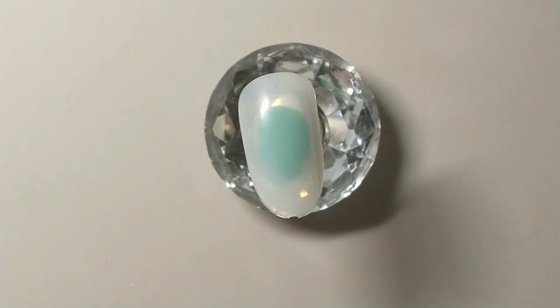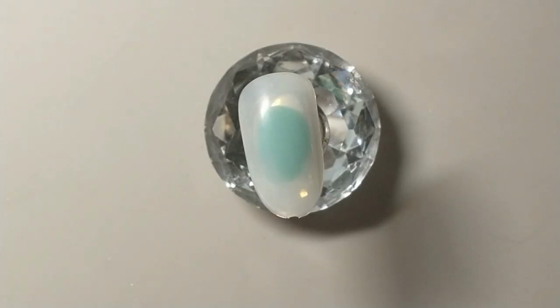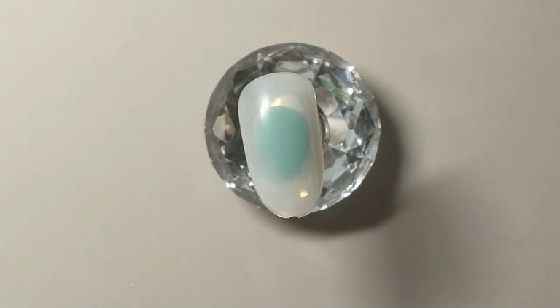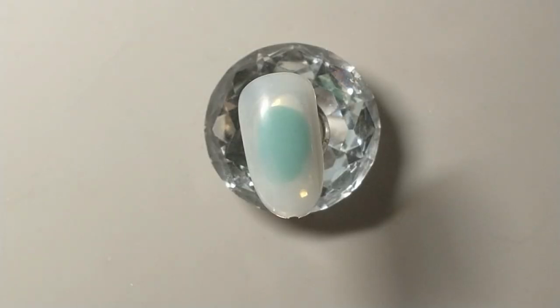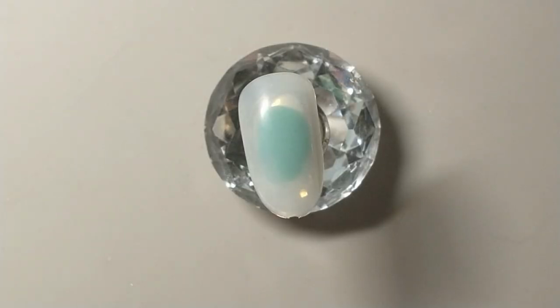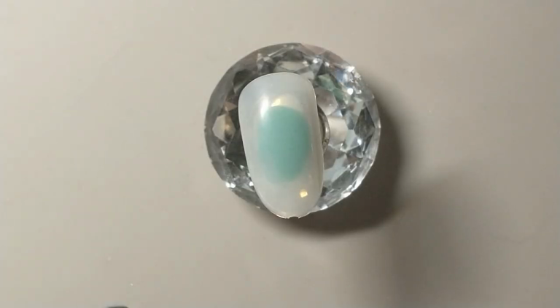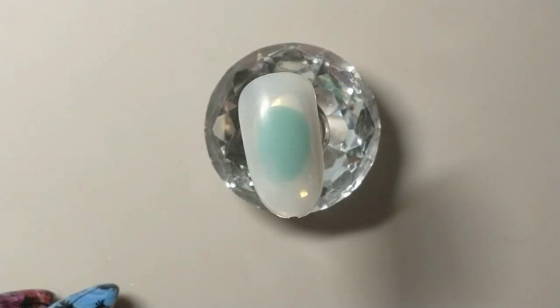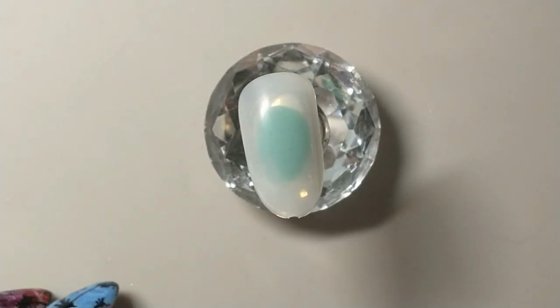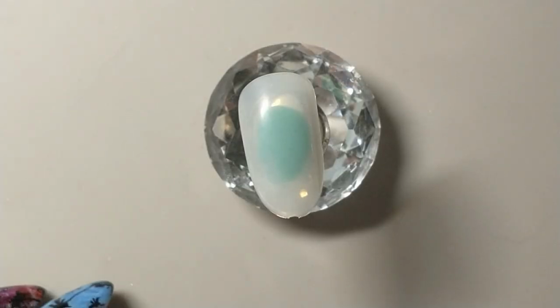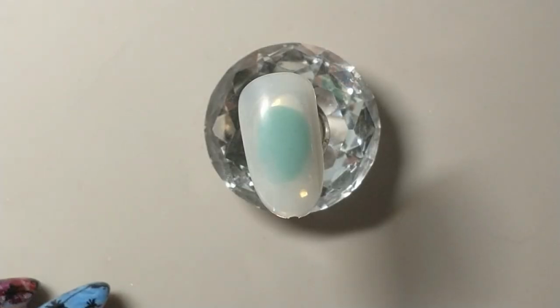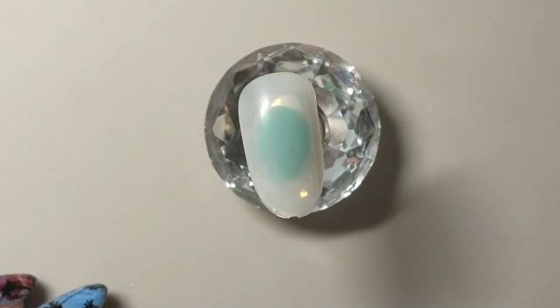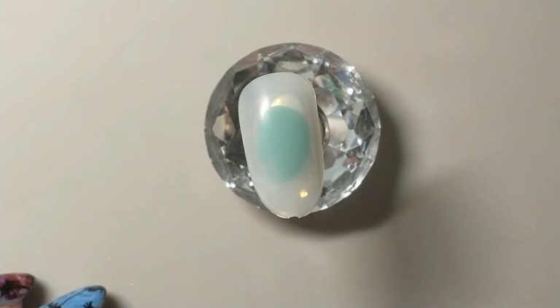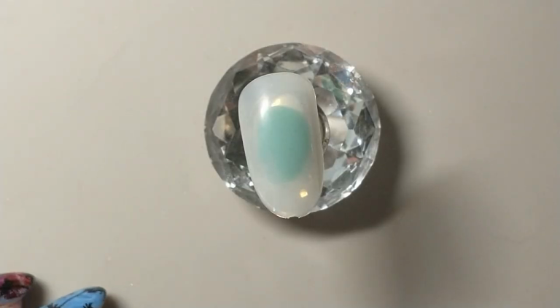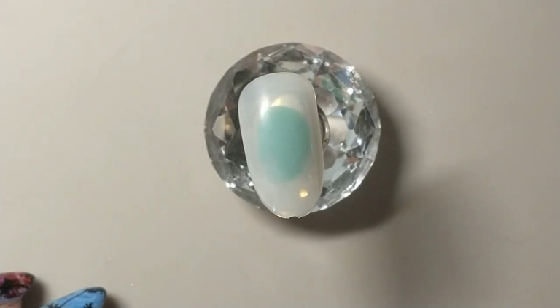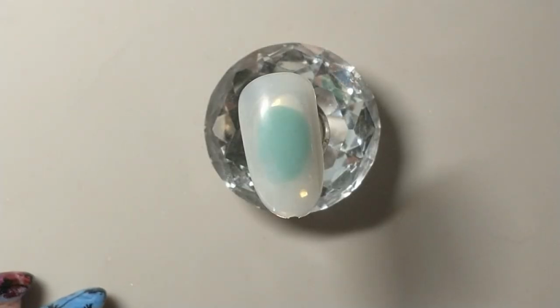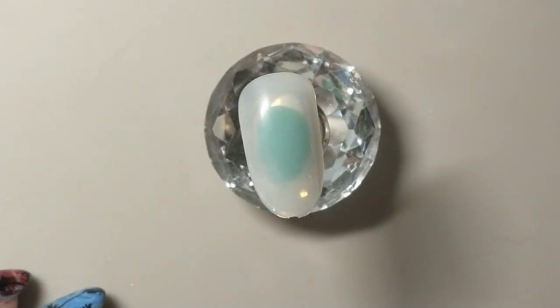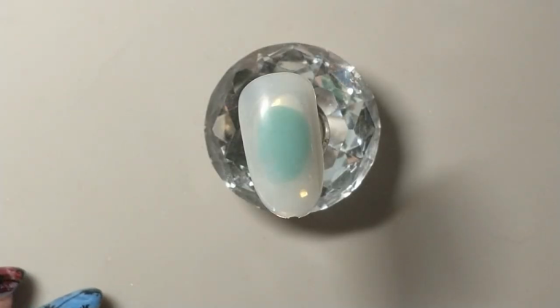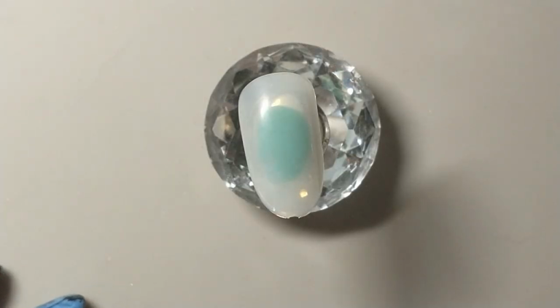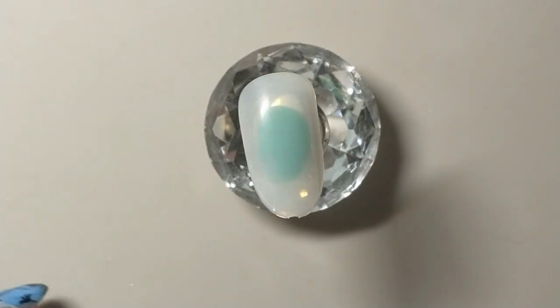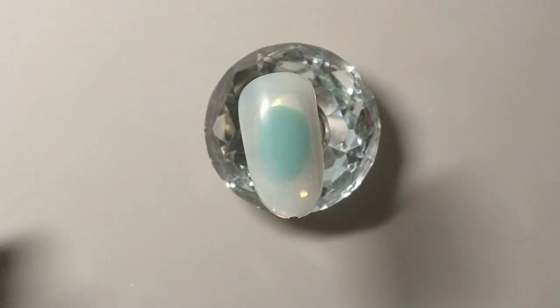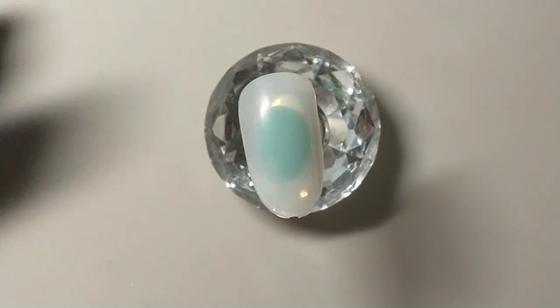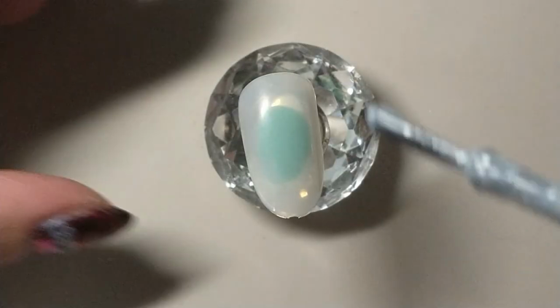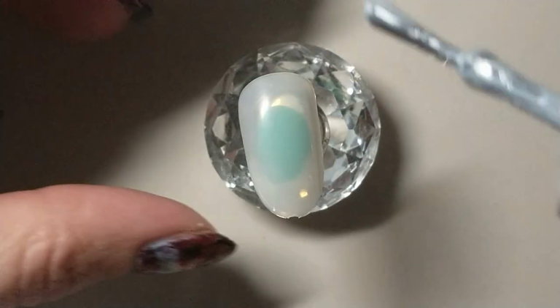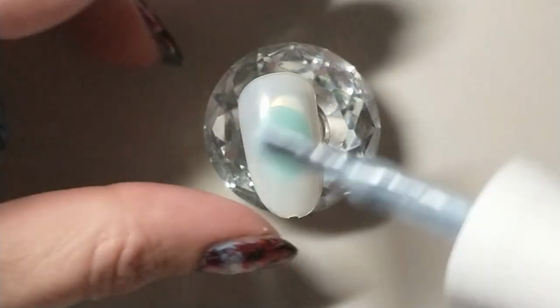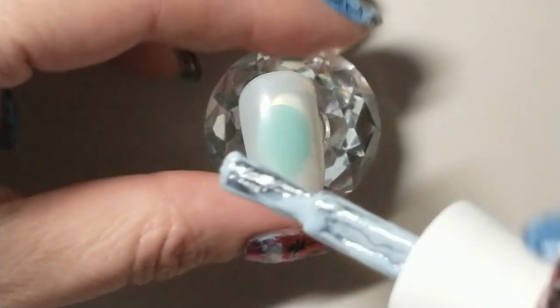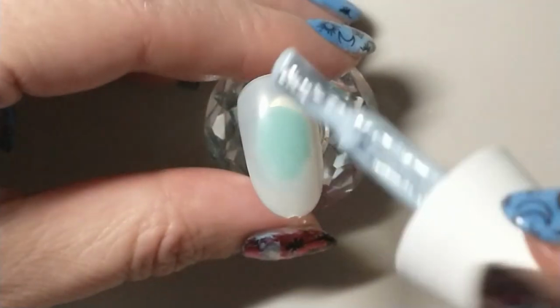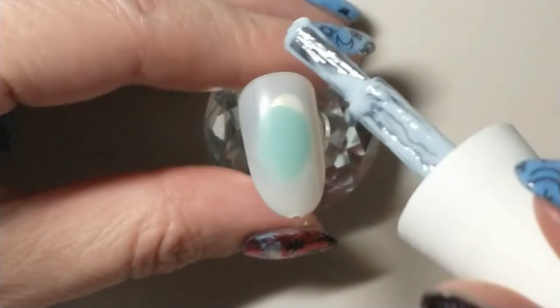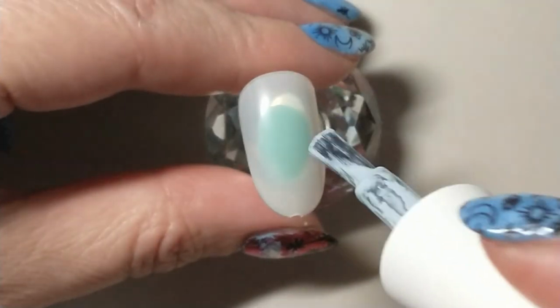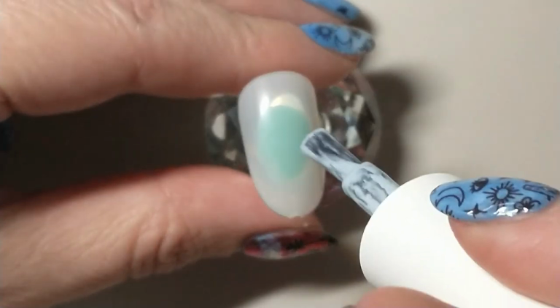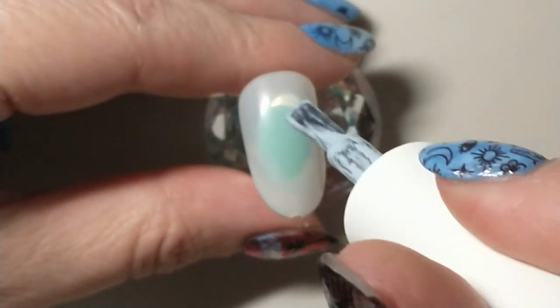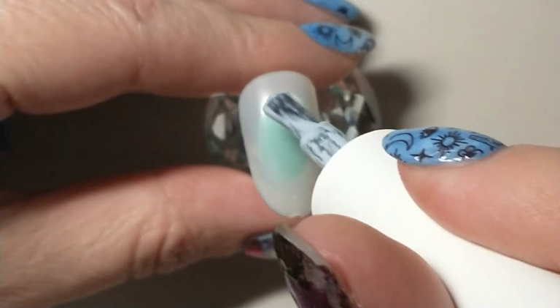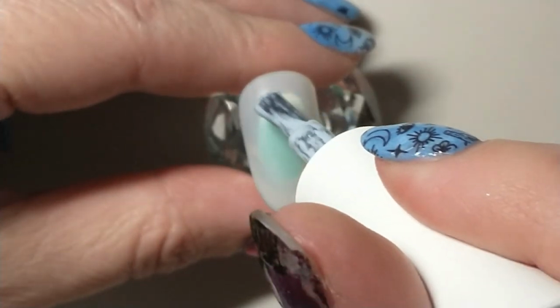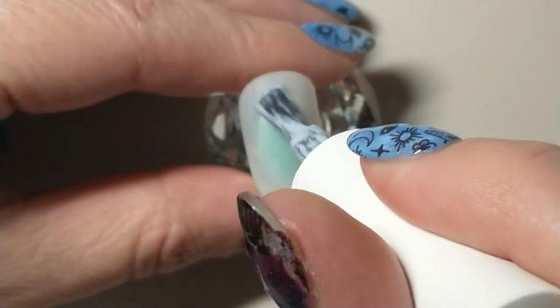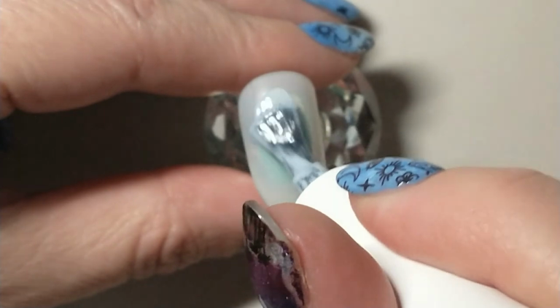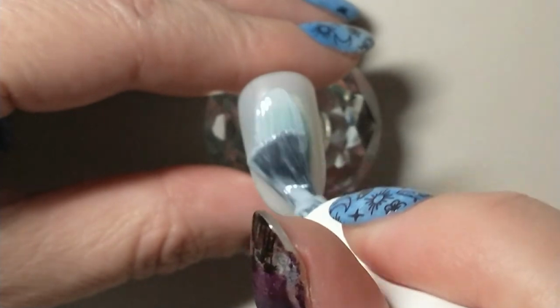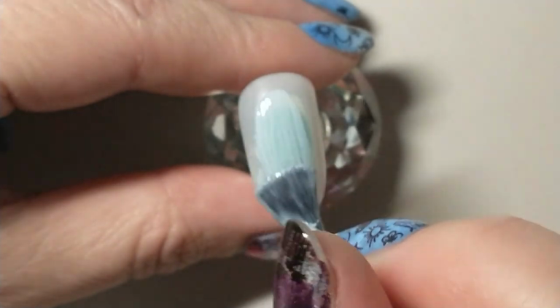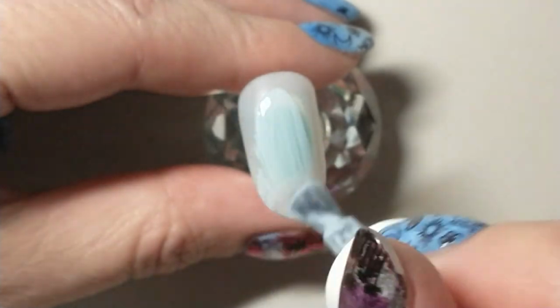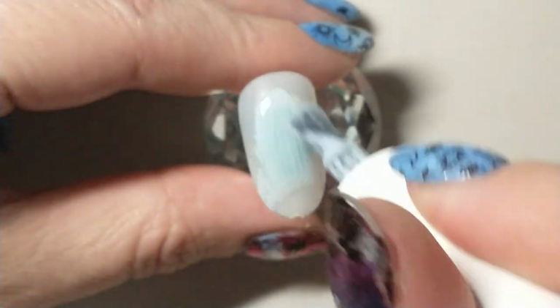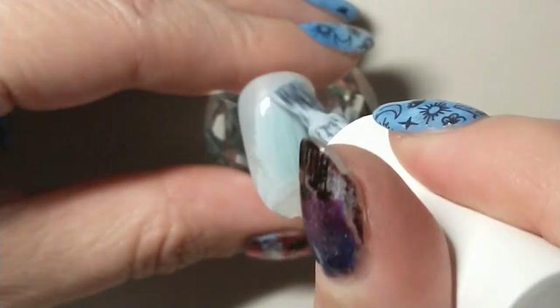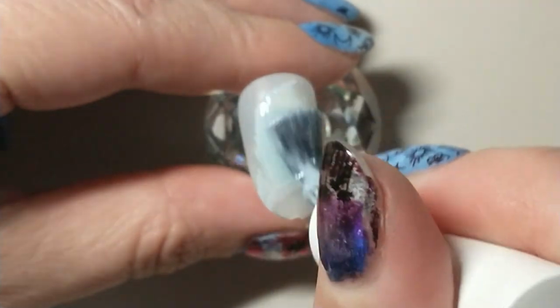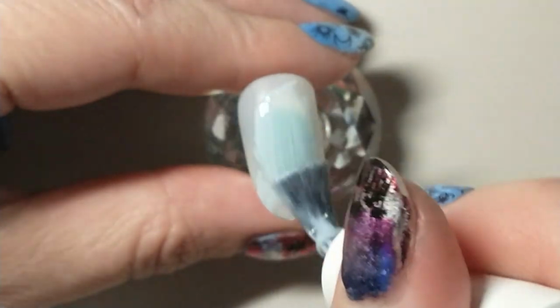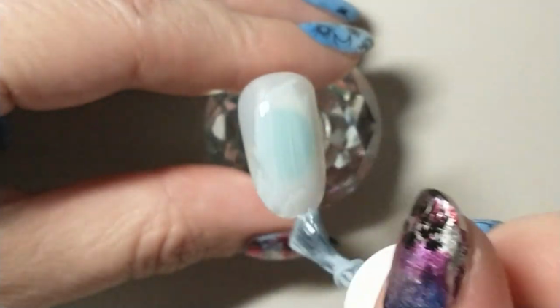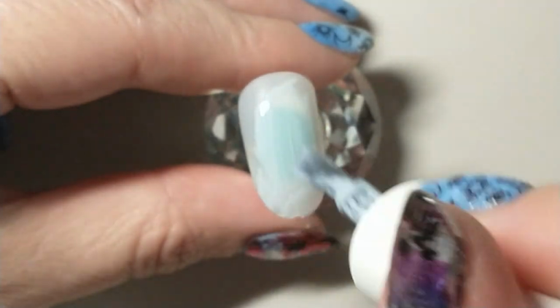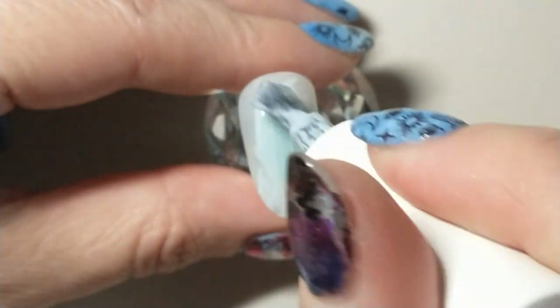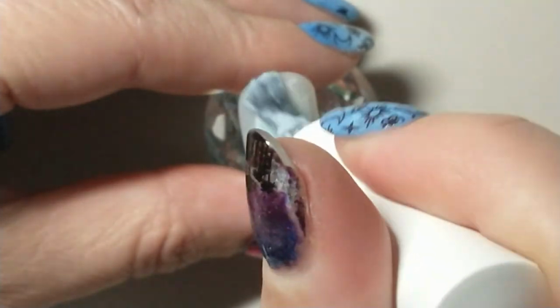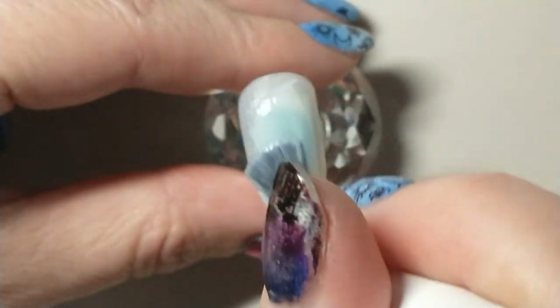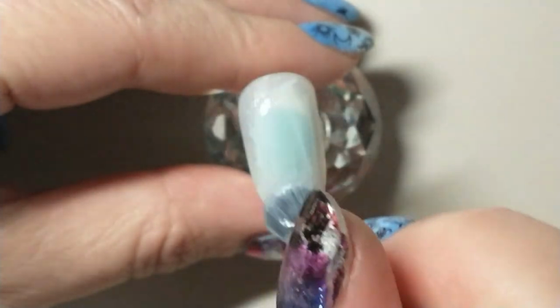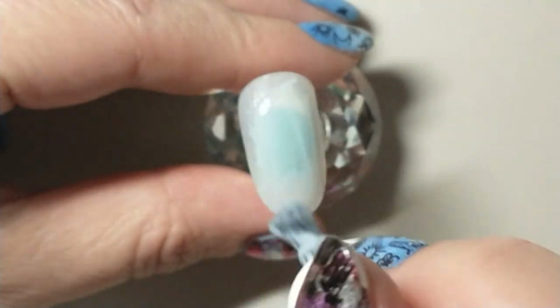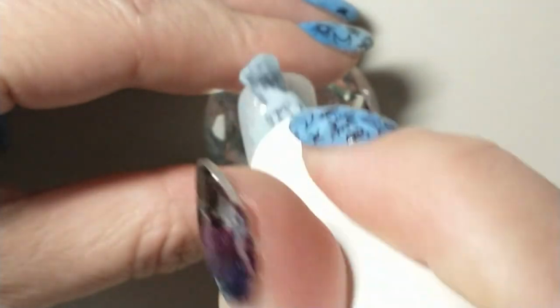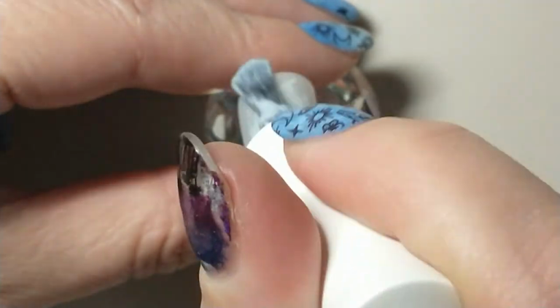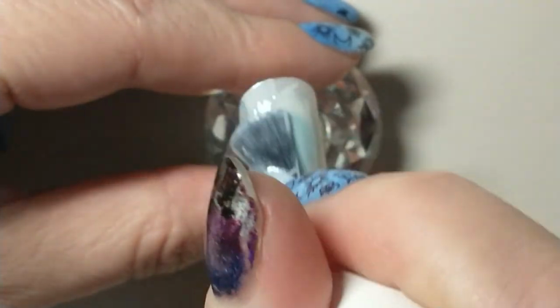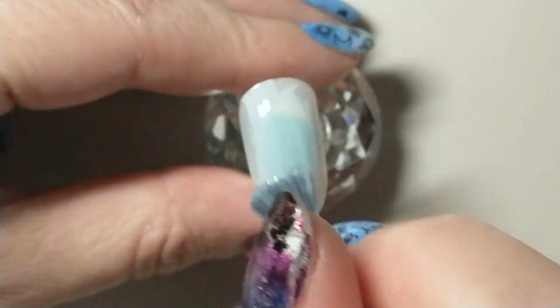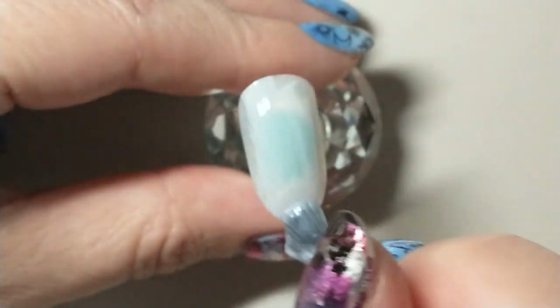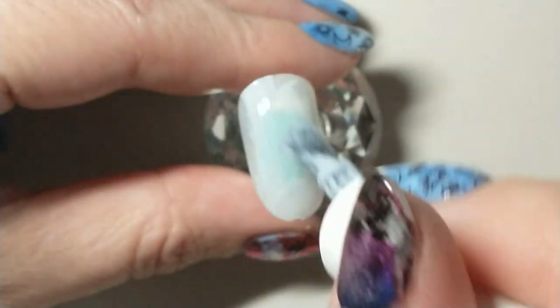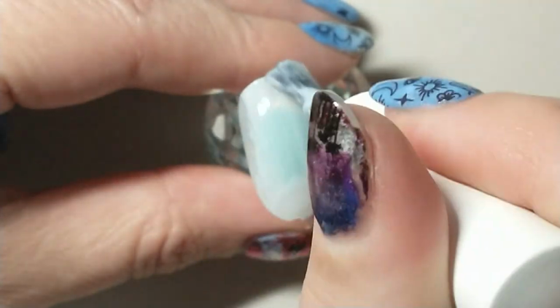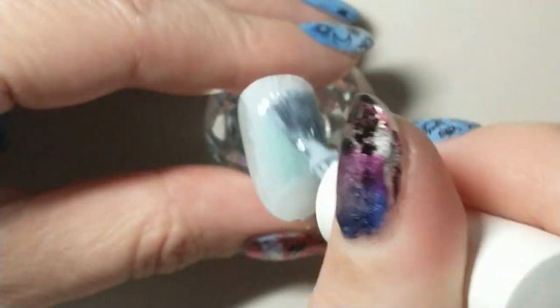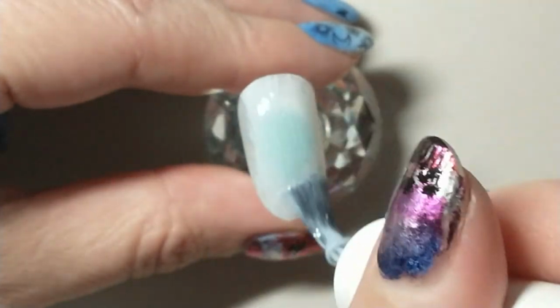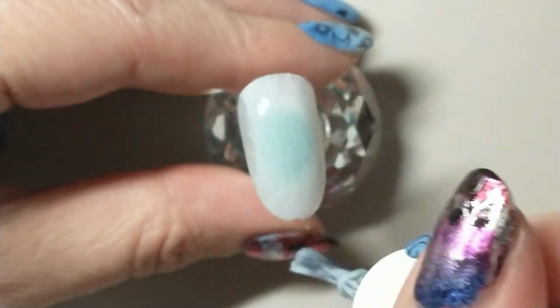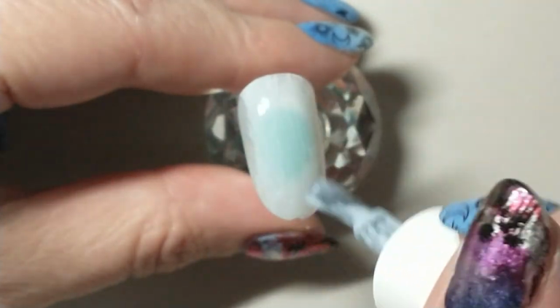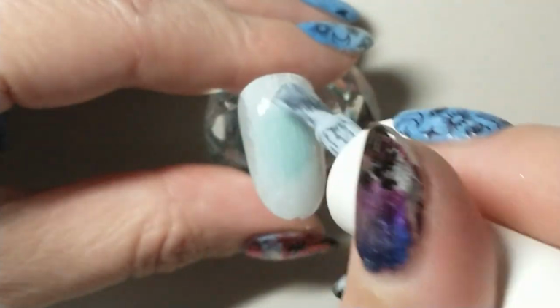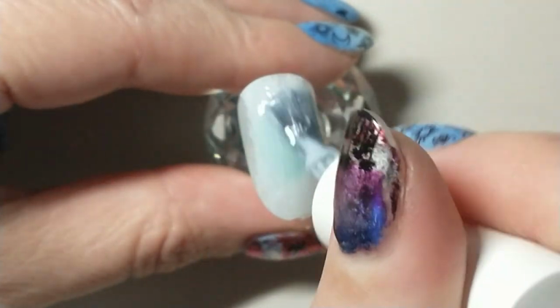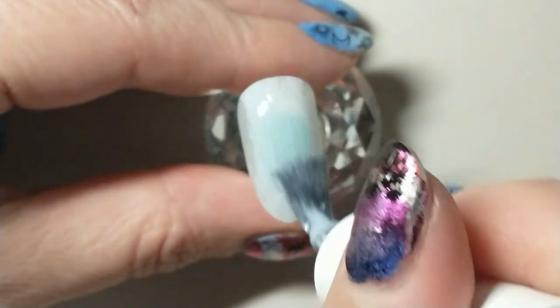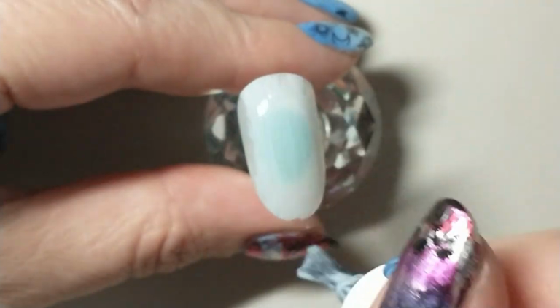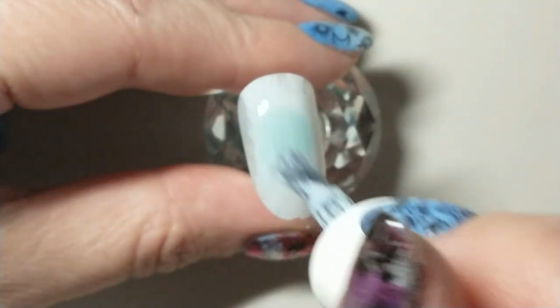Hello and welcome to my channel. Today we're going to do some Monet inspired nails. I hope you like the video.